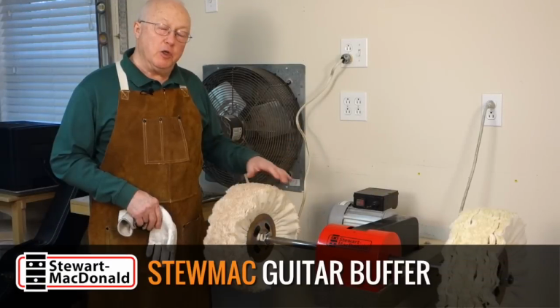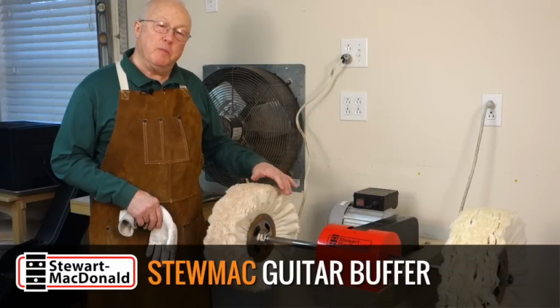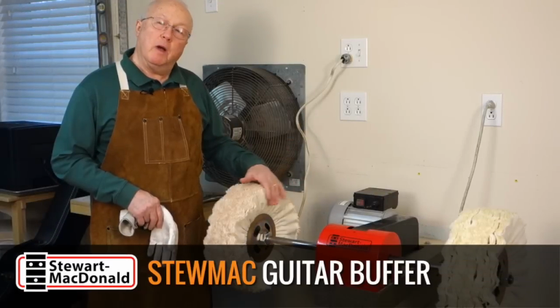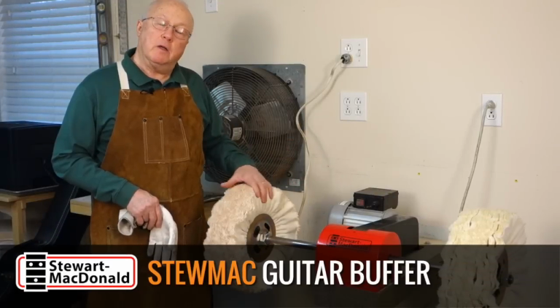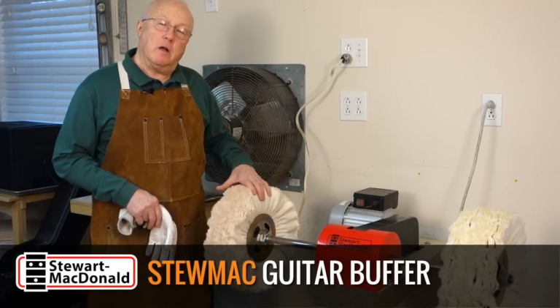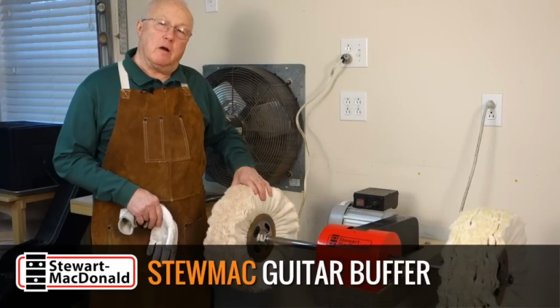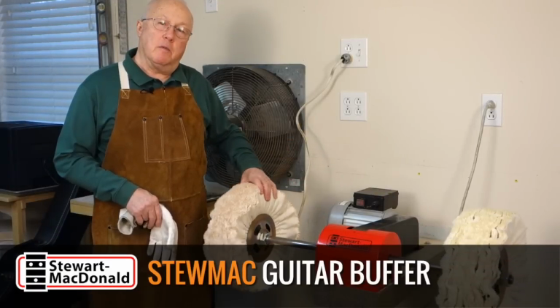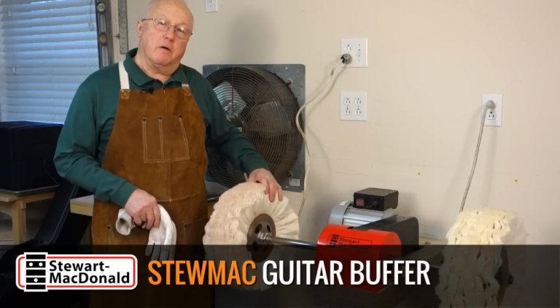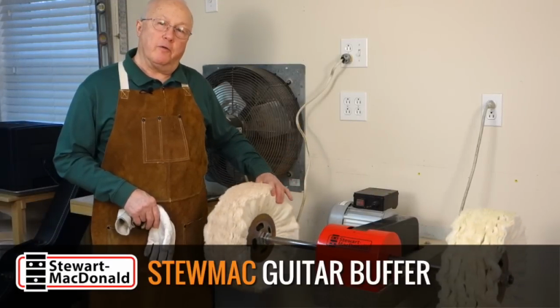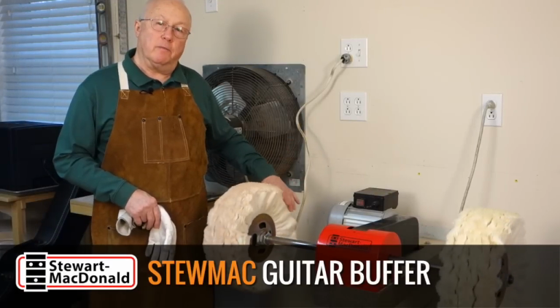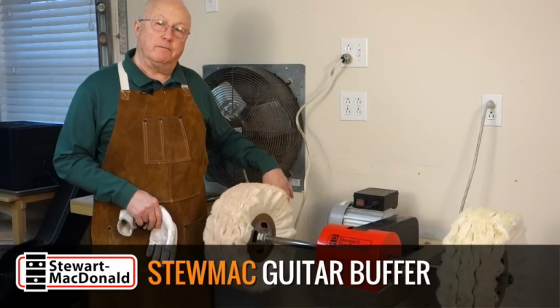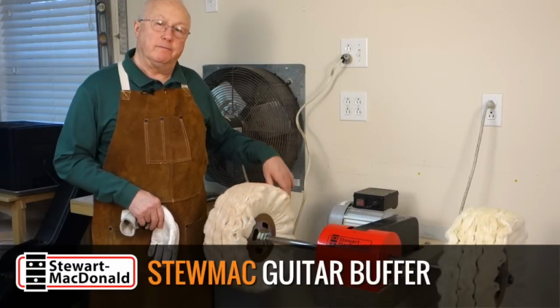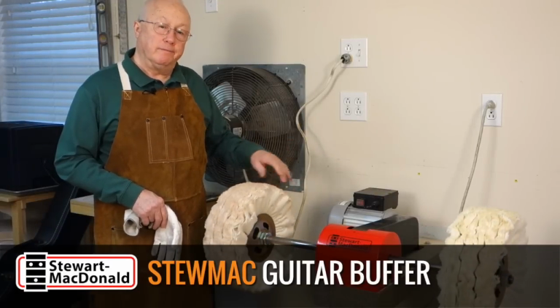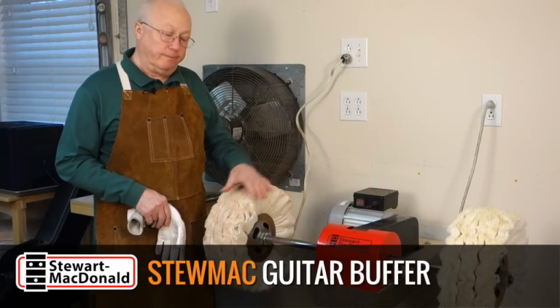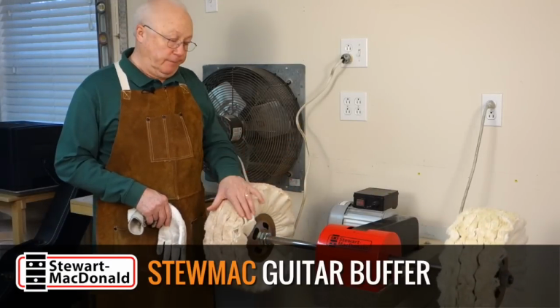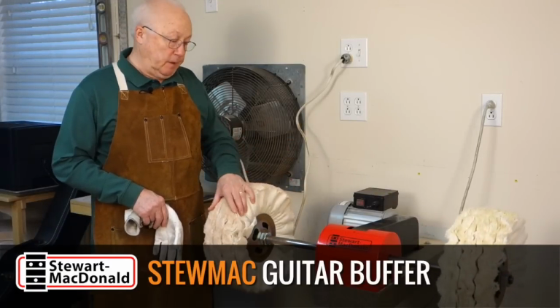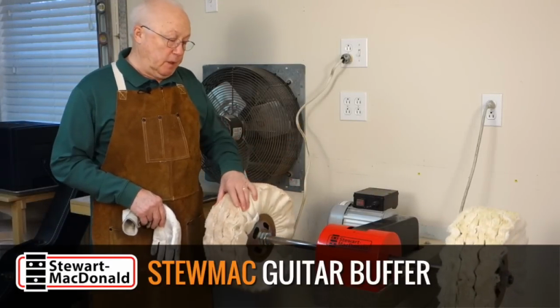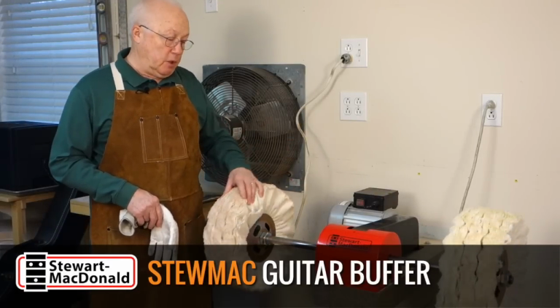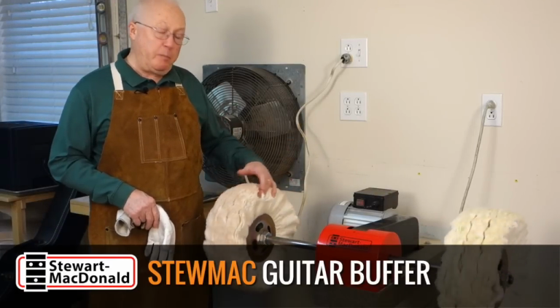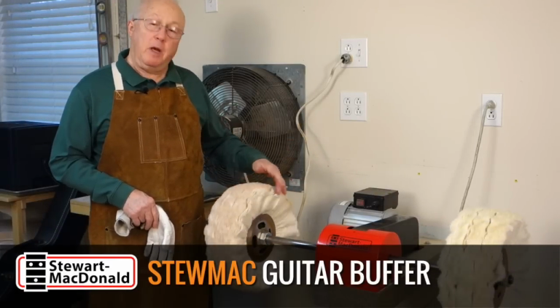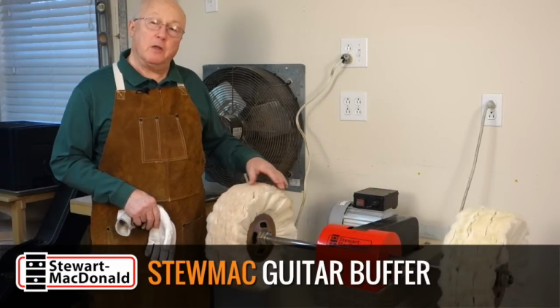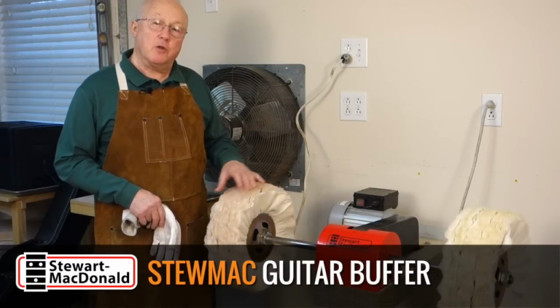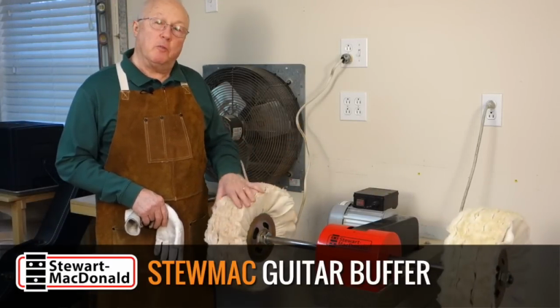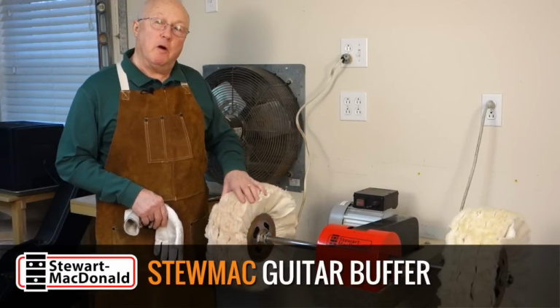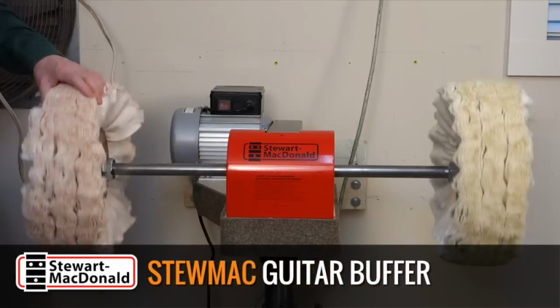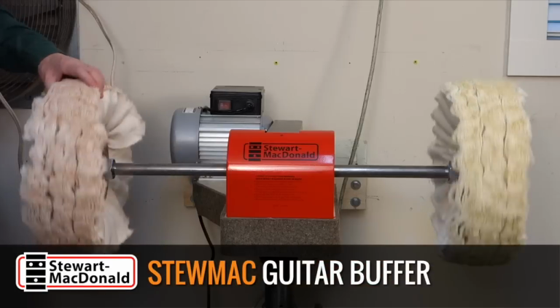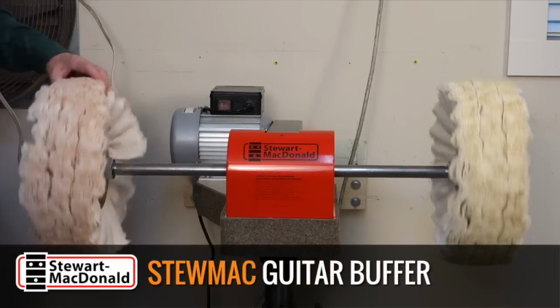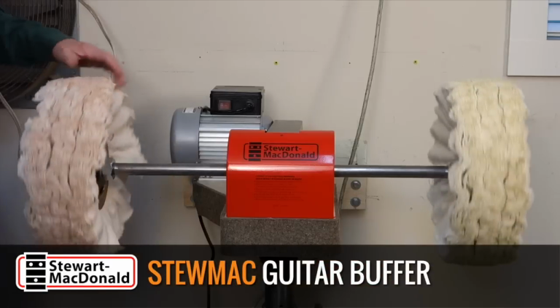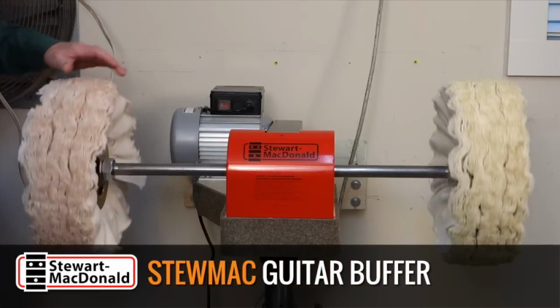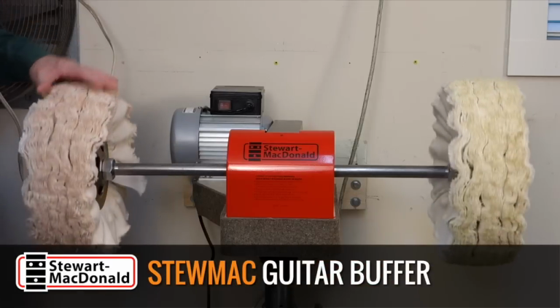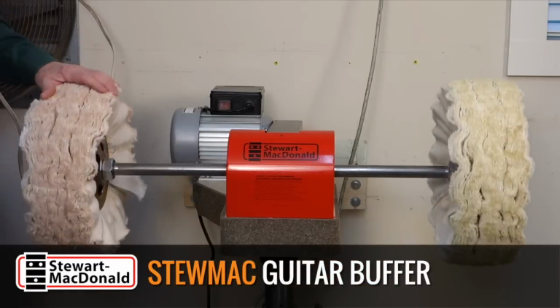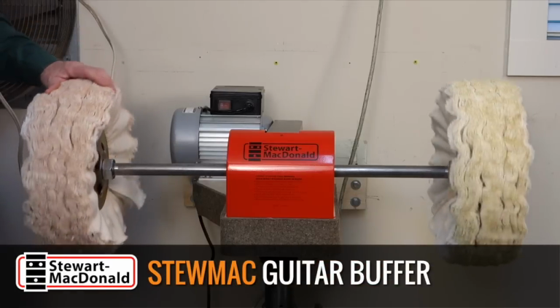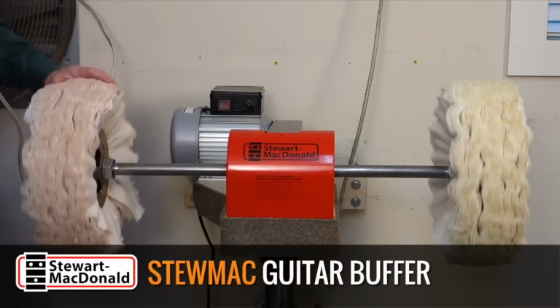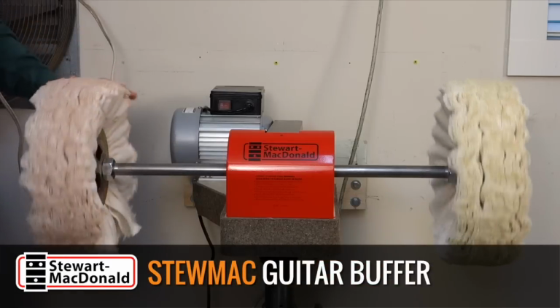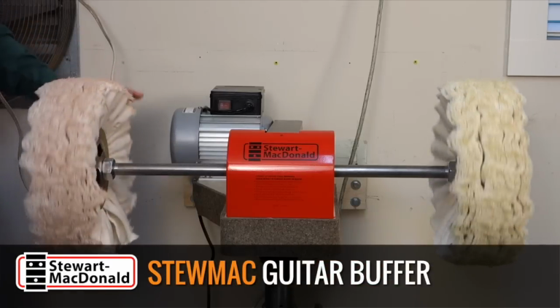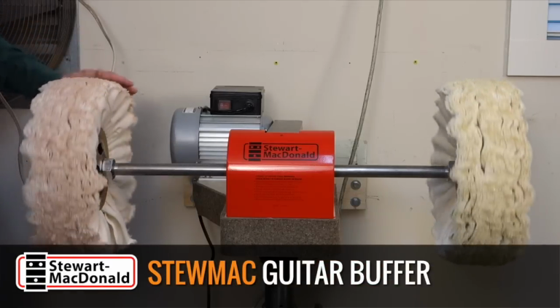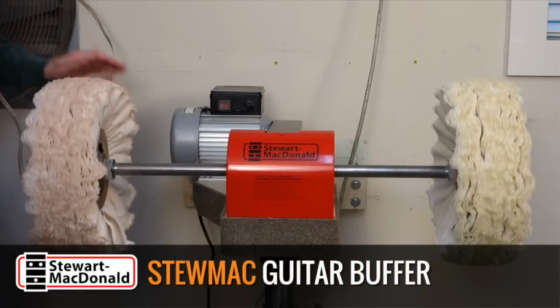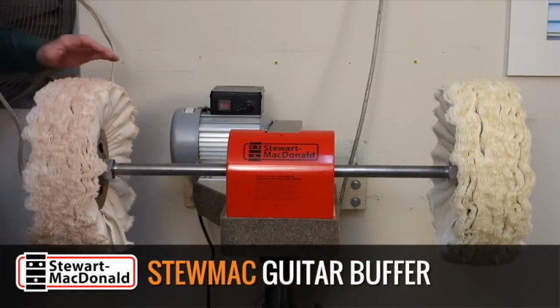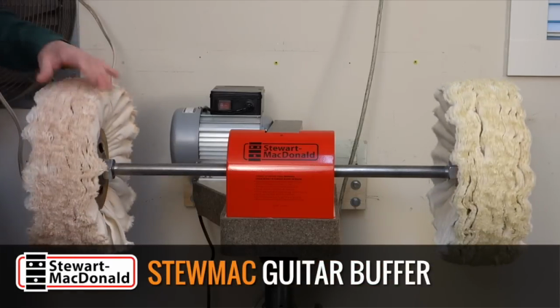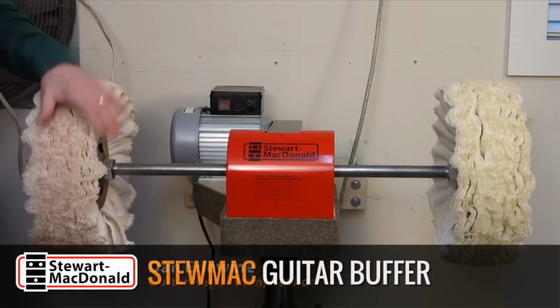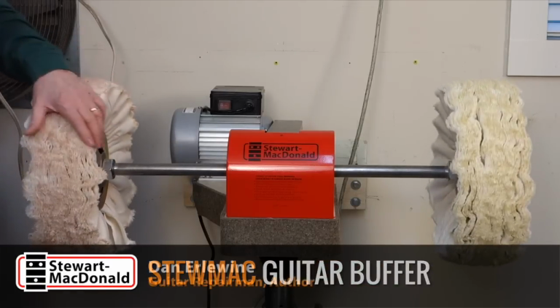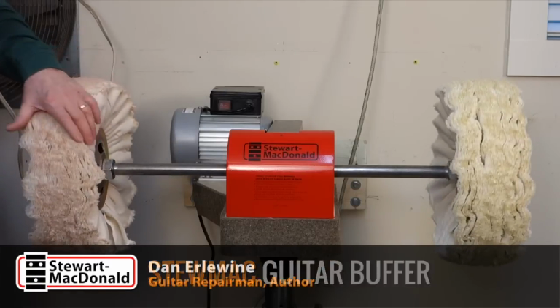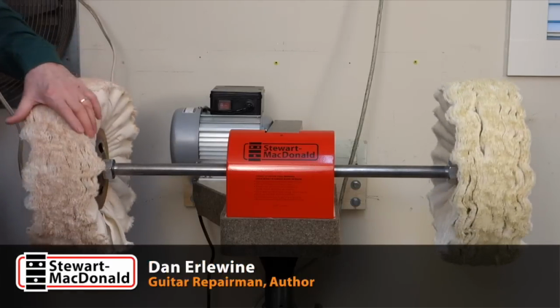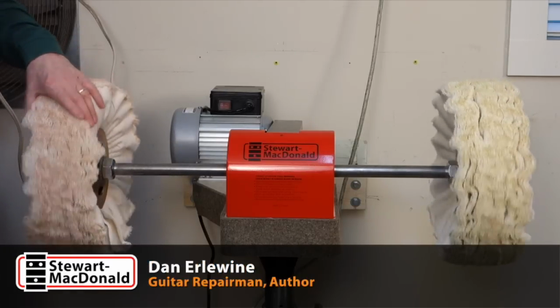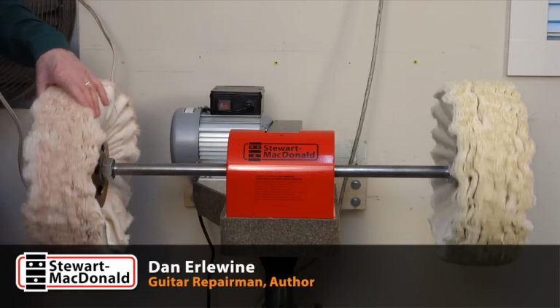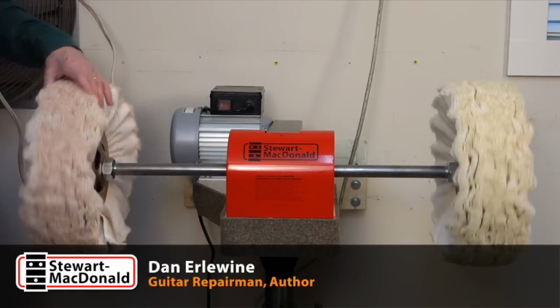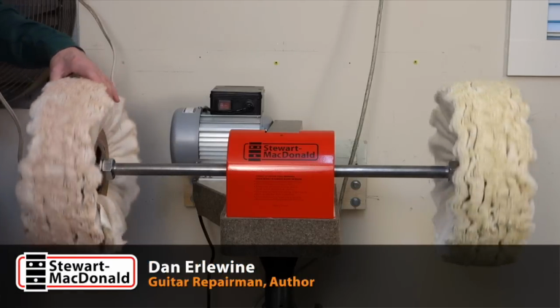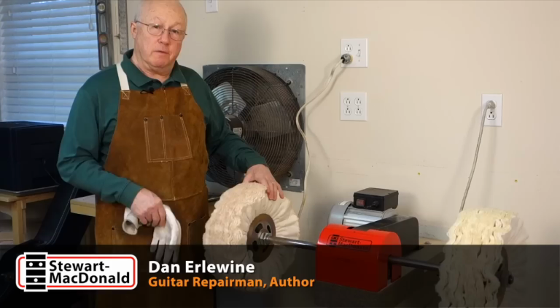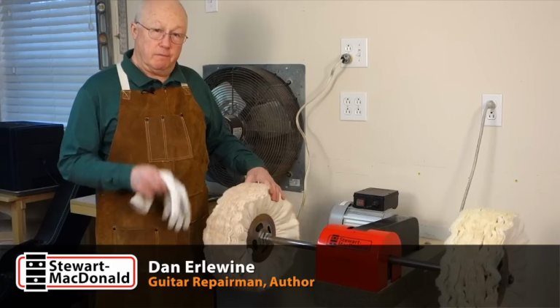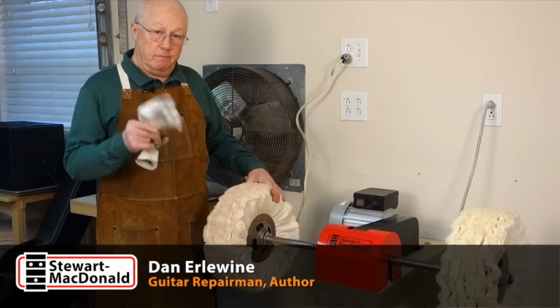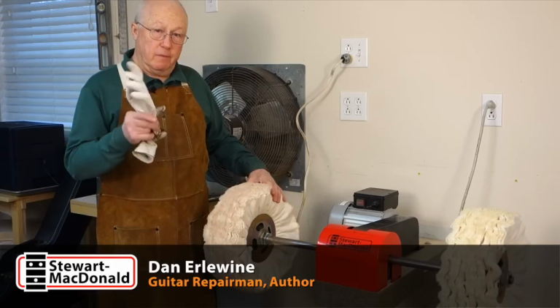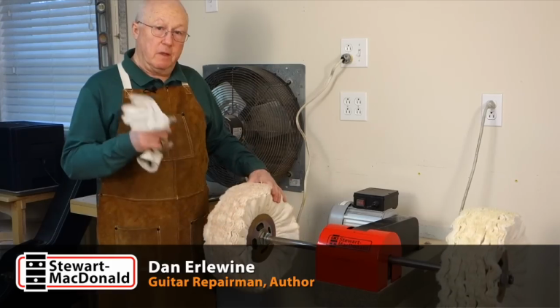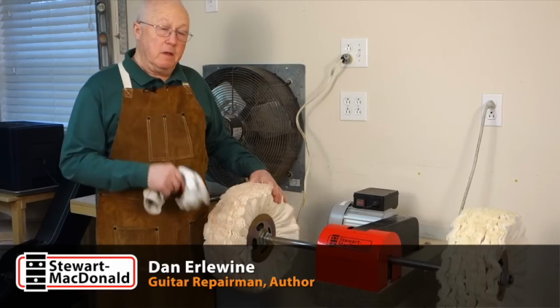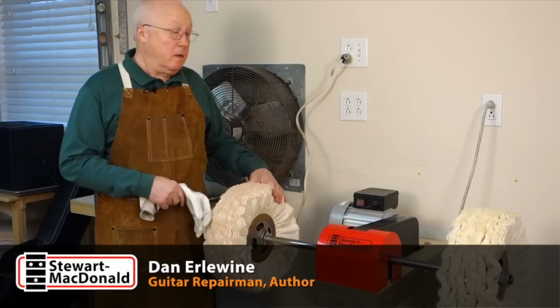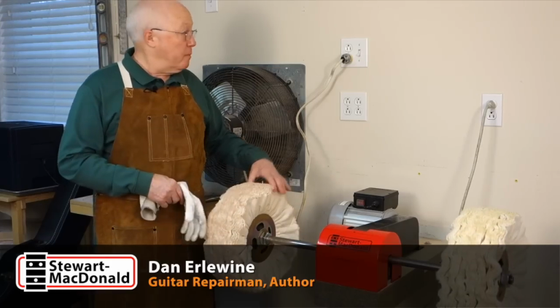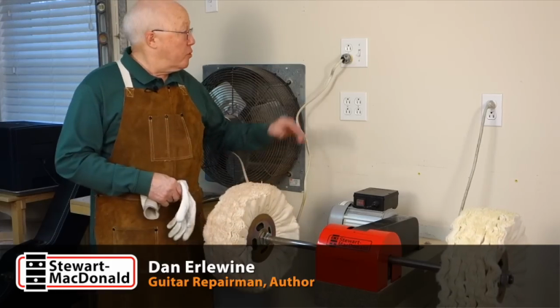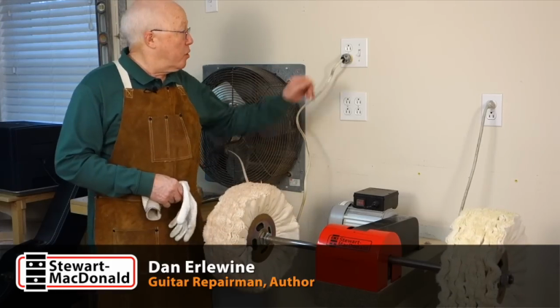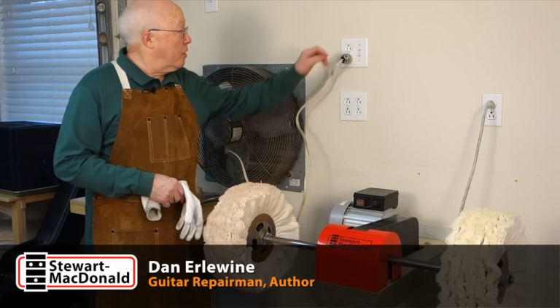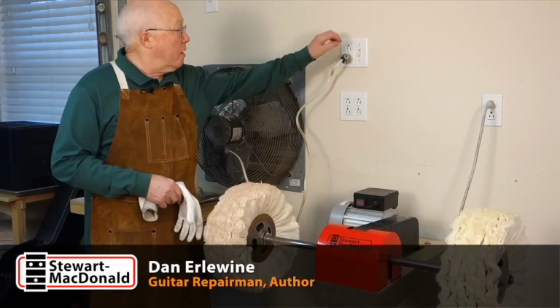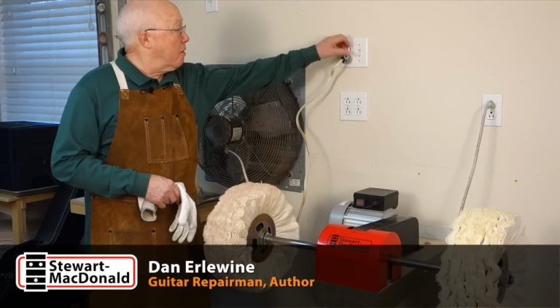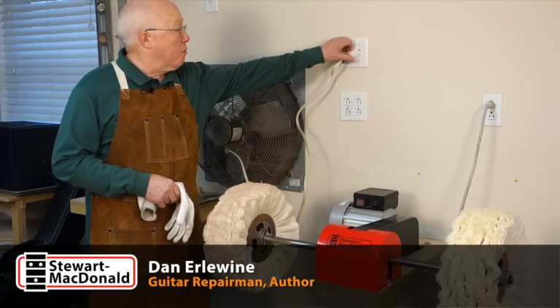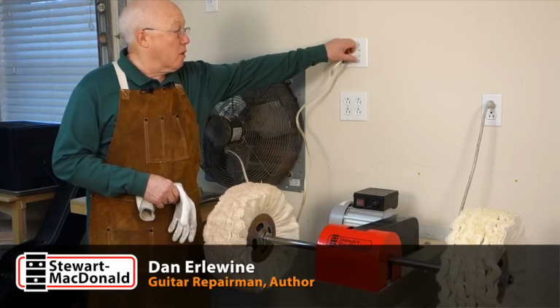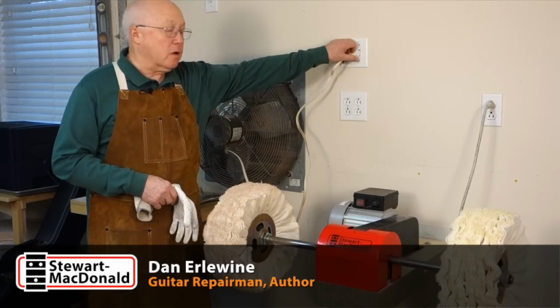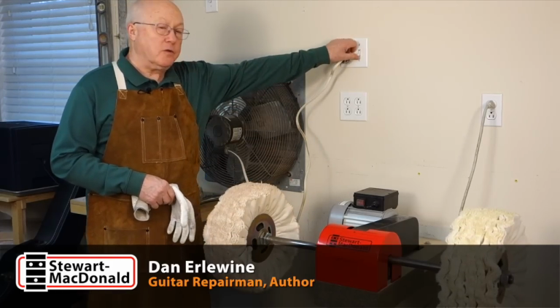Here's my guitar buffer. It's a pedestal buffer, a big one for buffing guitar finishes. I'm going to show you how it works.